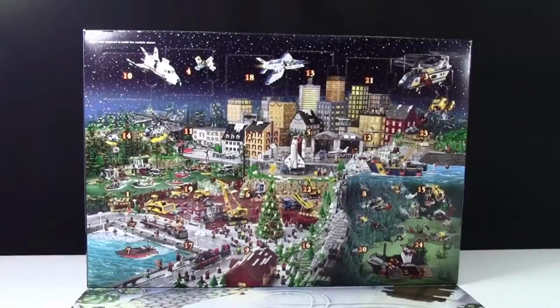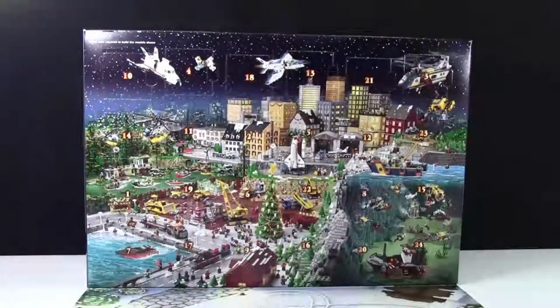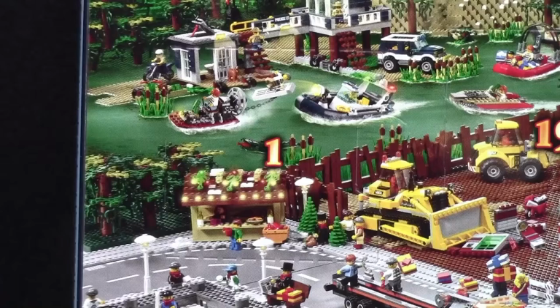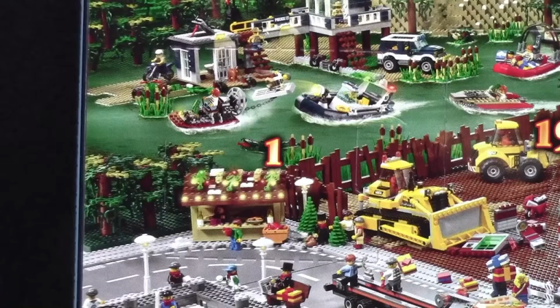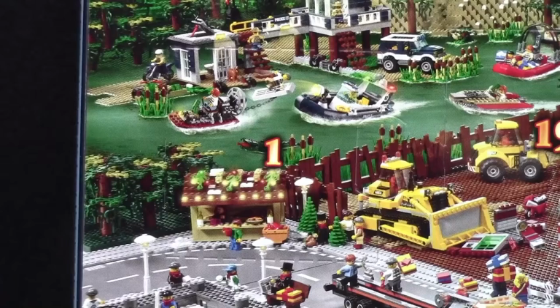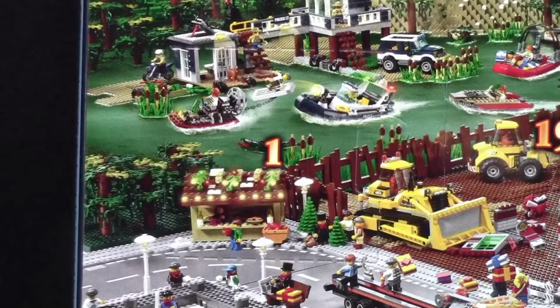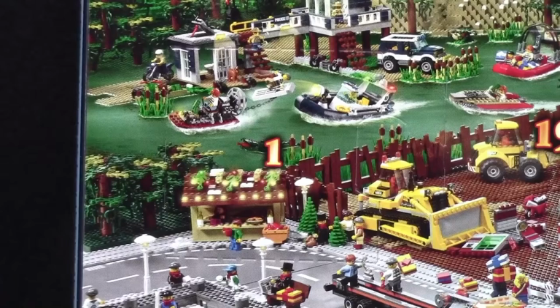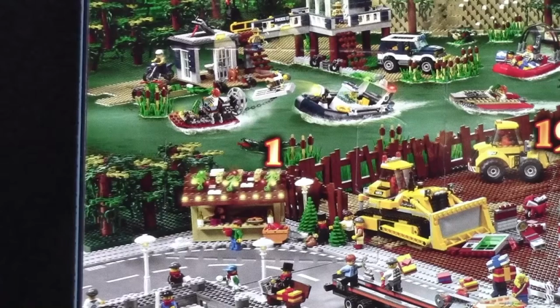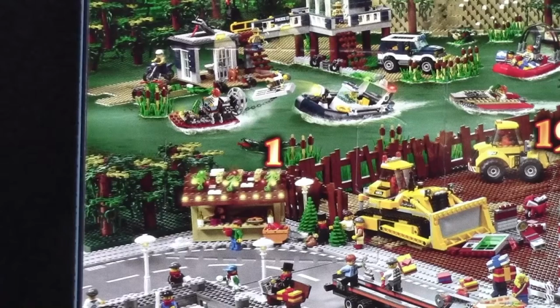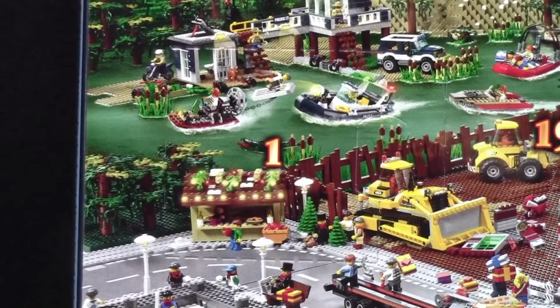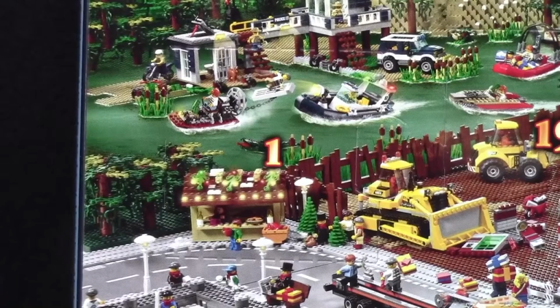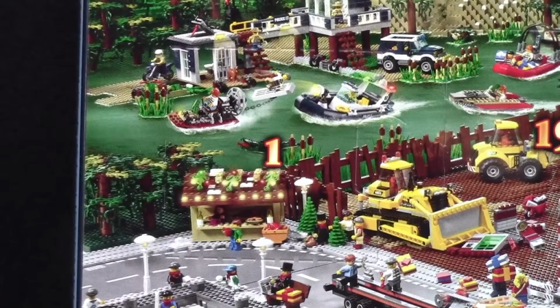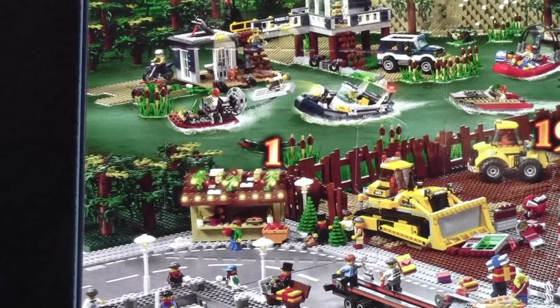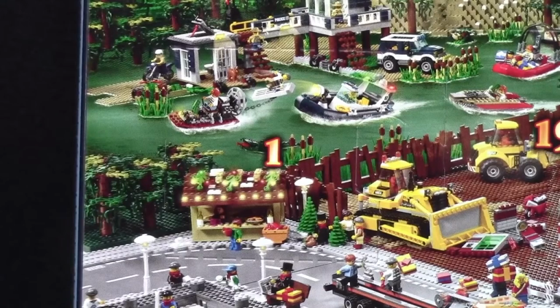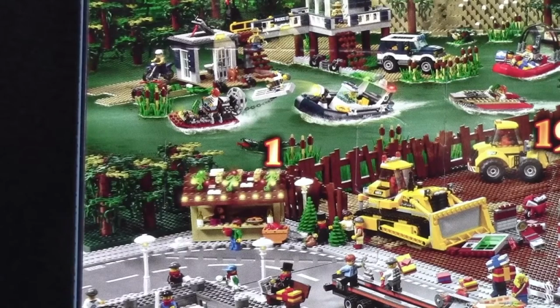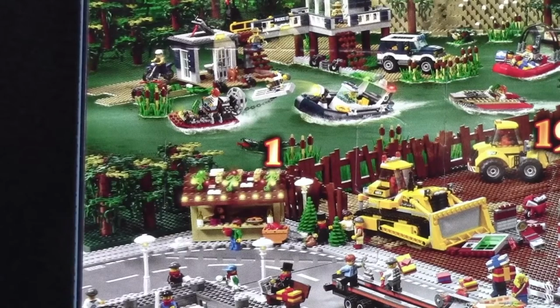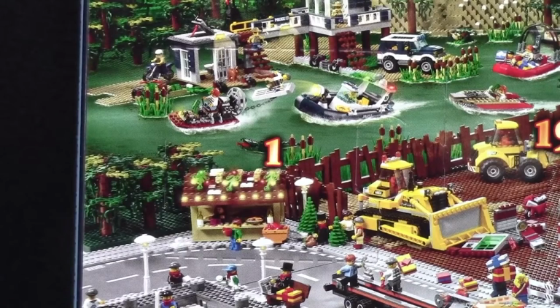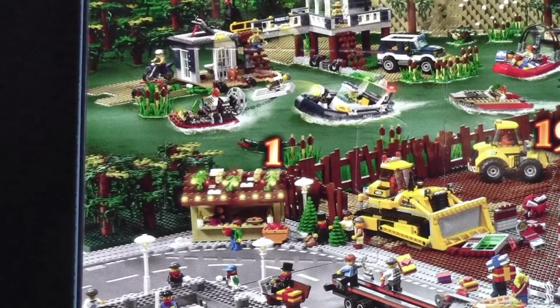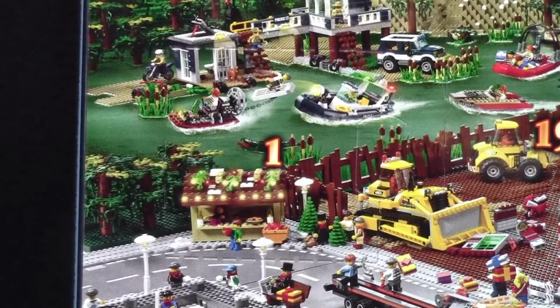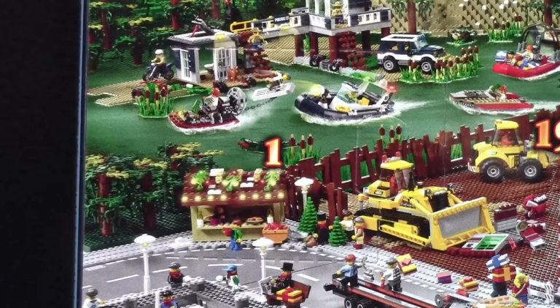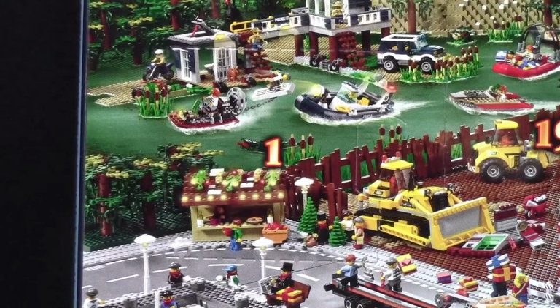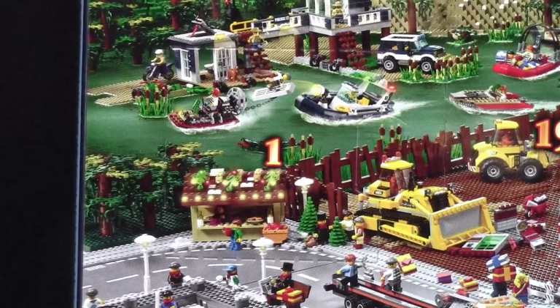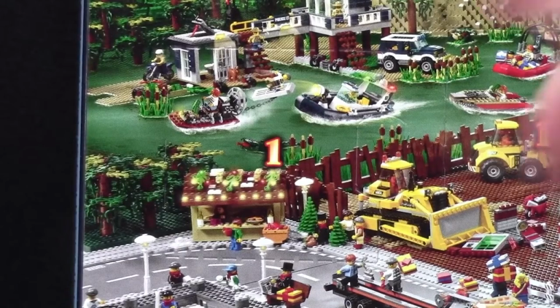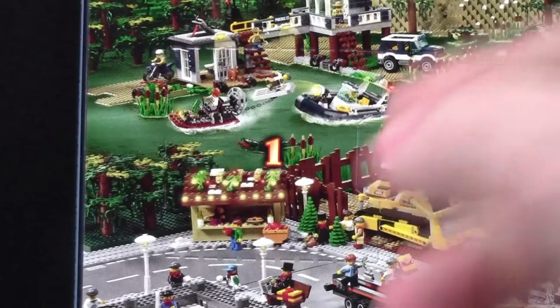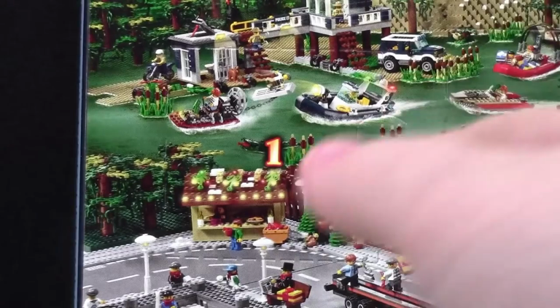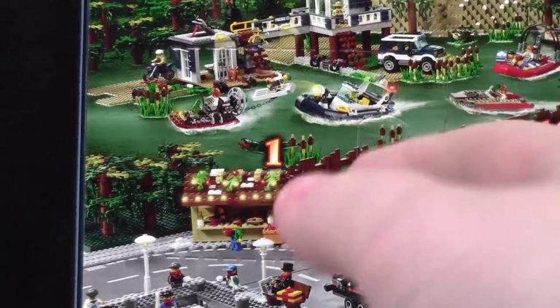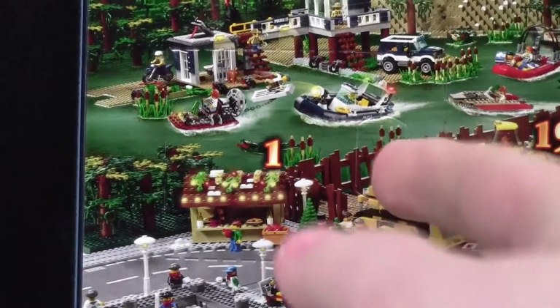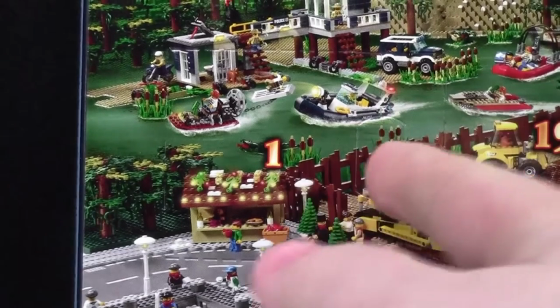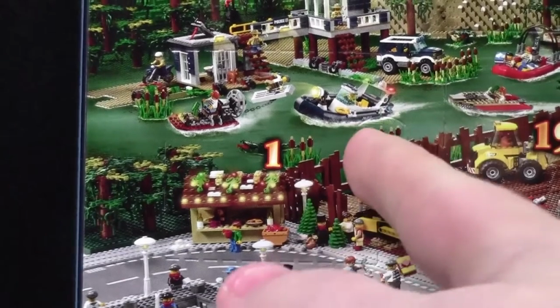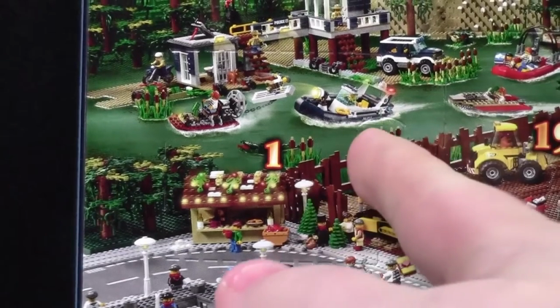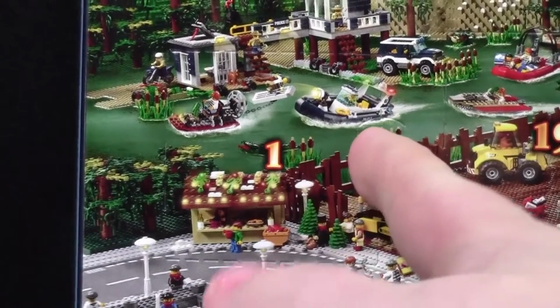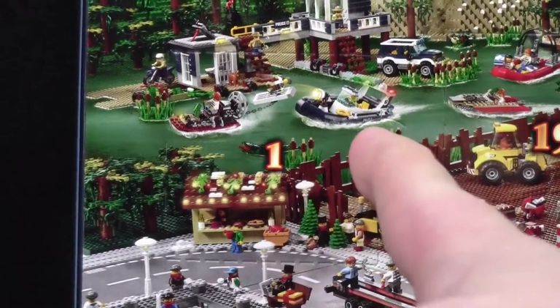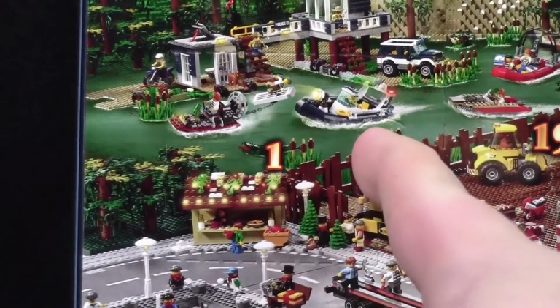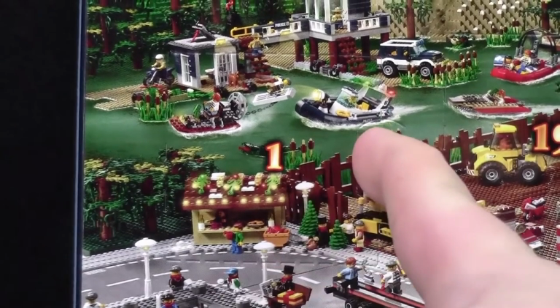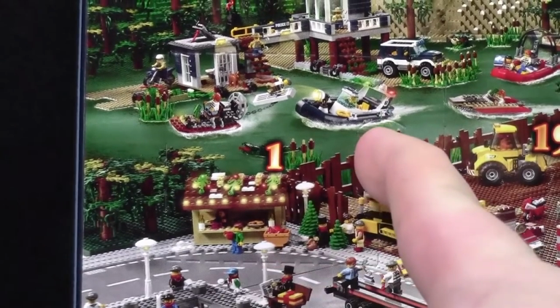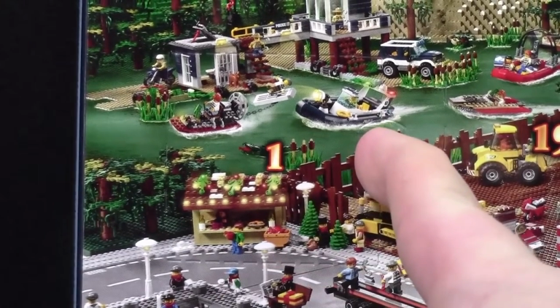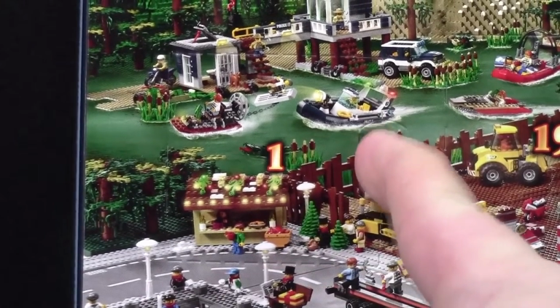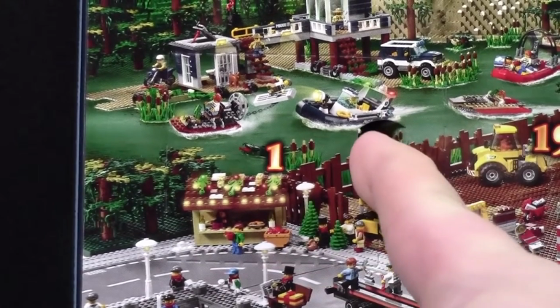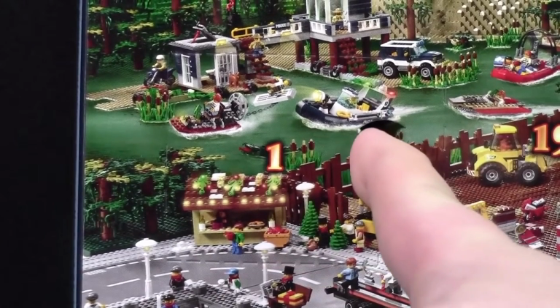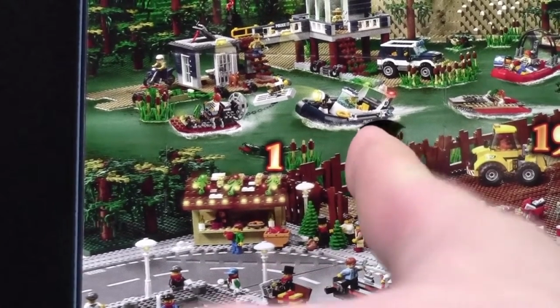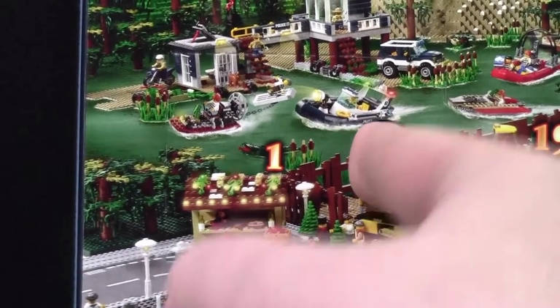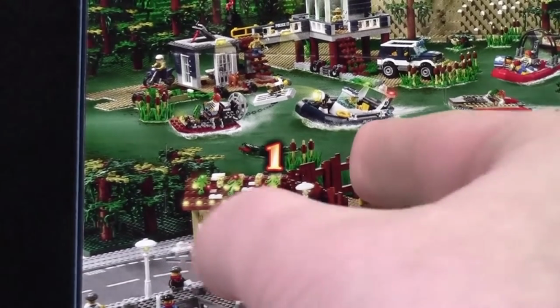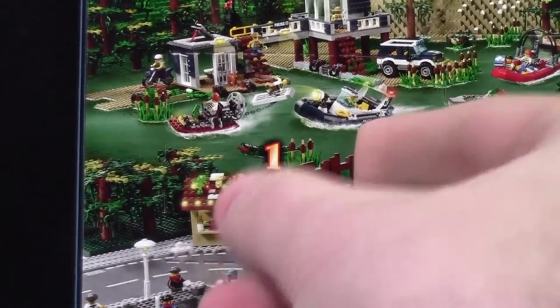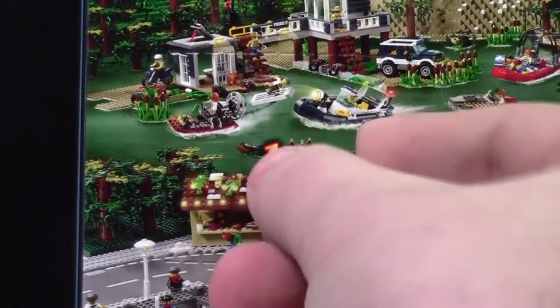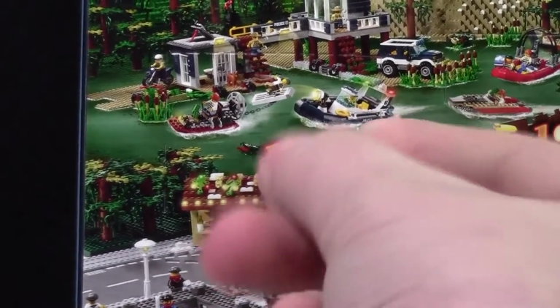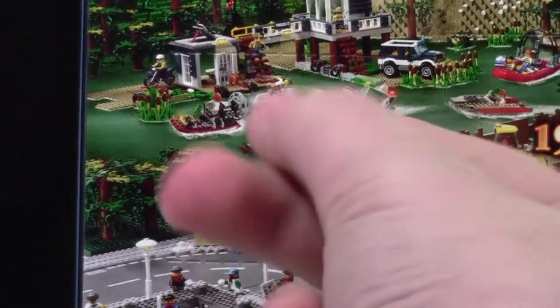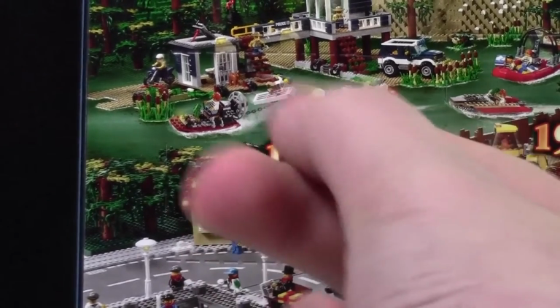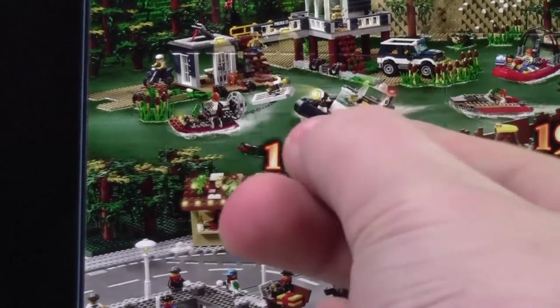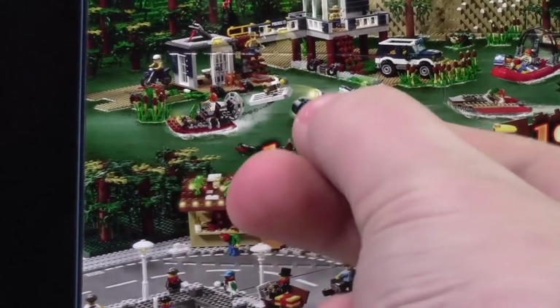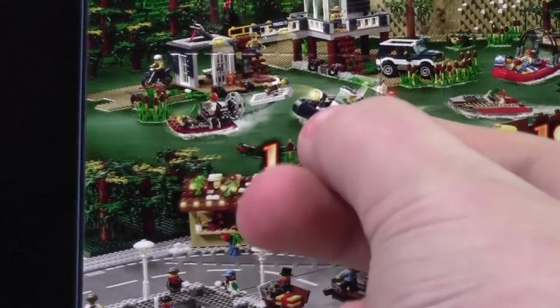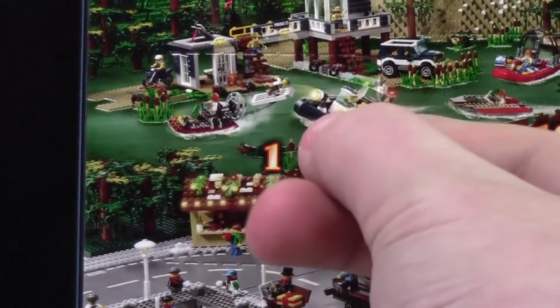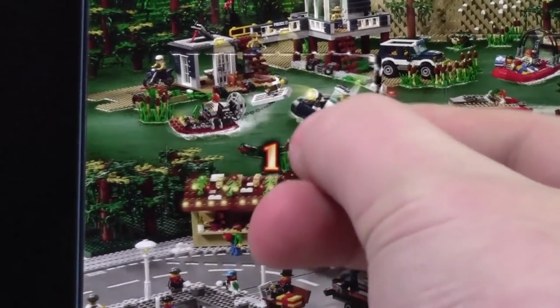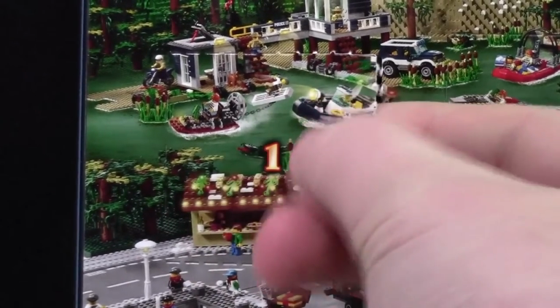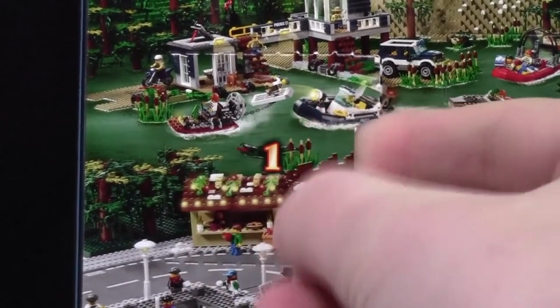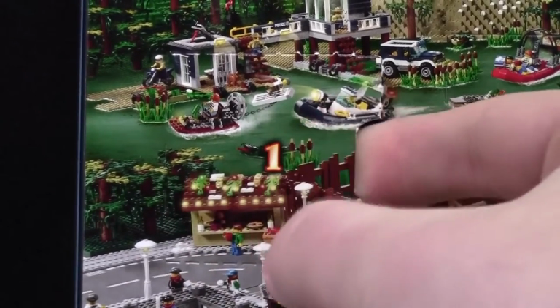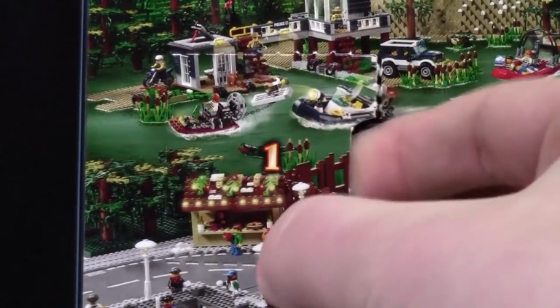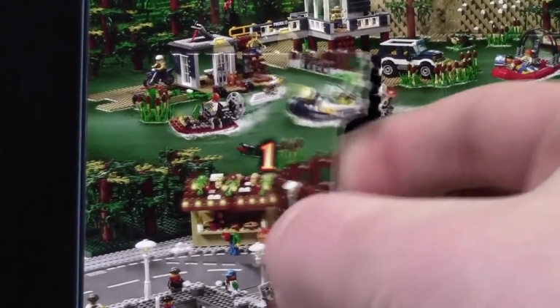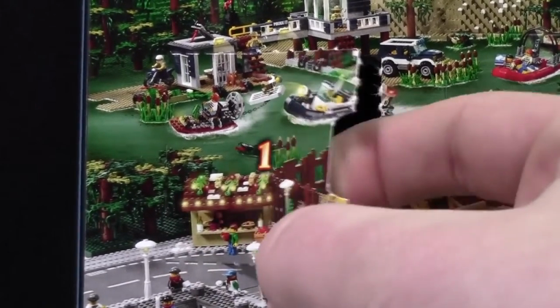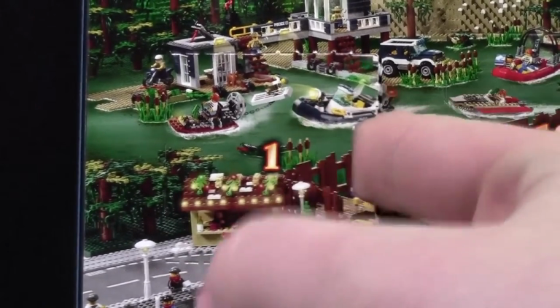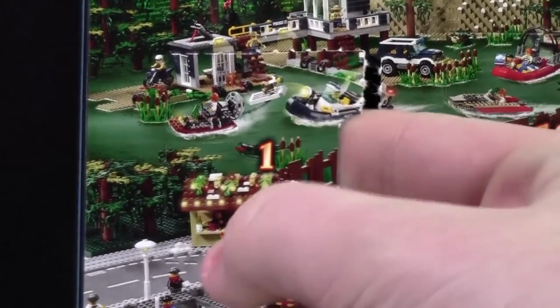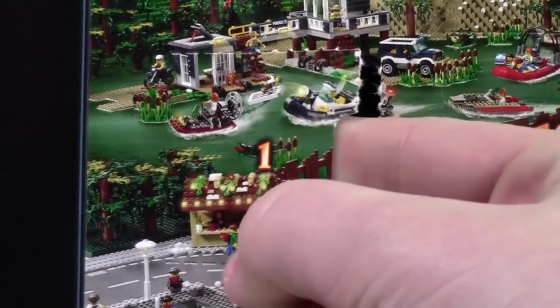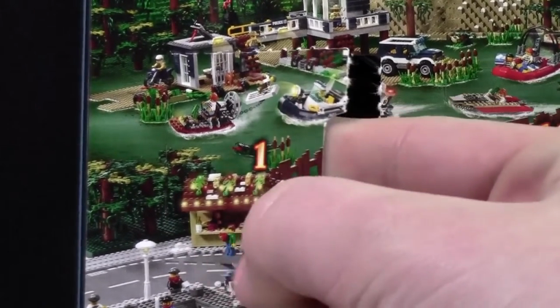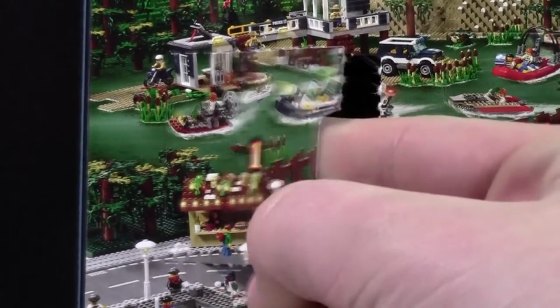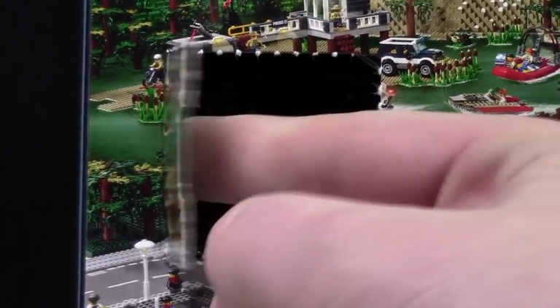Hey everybody, BrickLover18 here today with the LEGO City Advent Calendar 2015, day number one. Let's open it up.